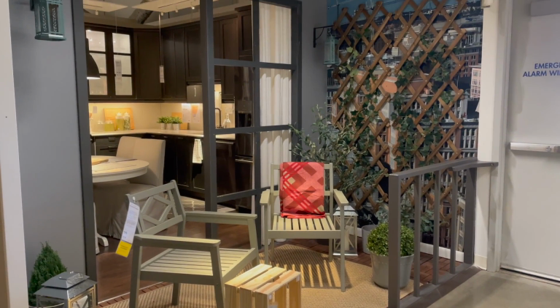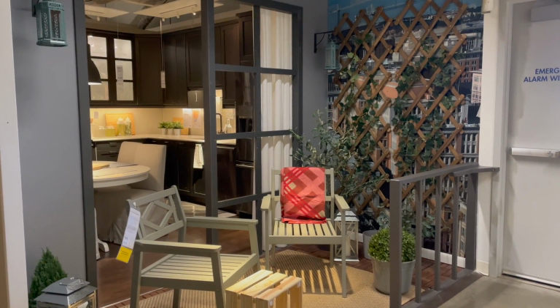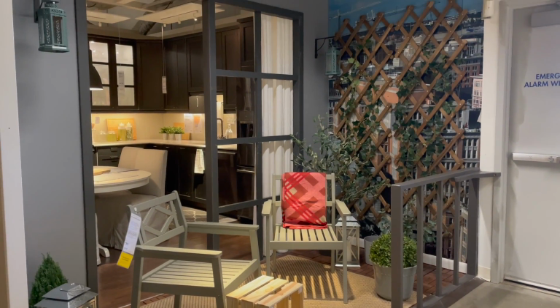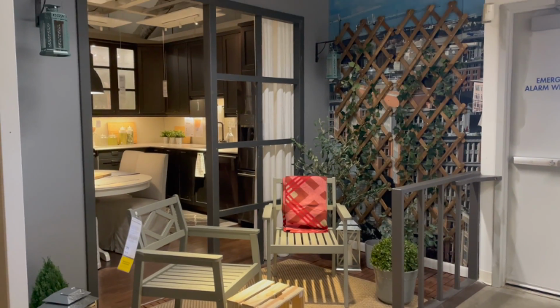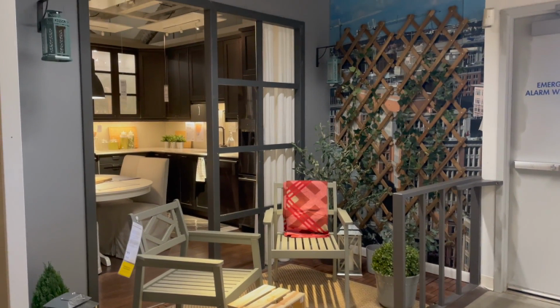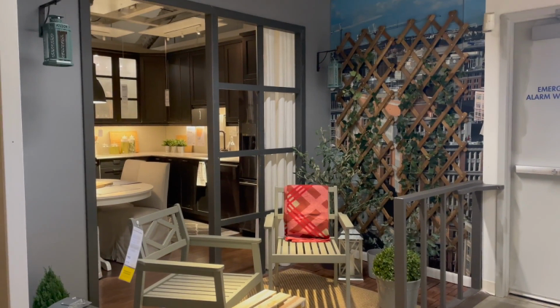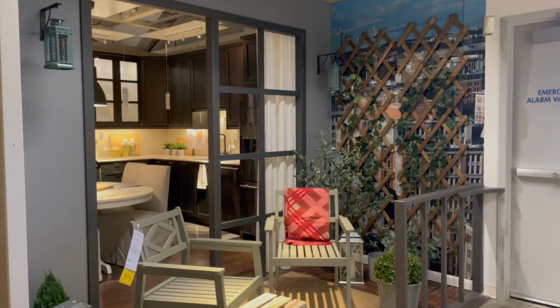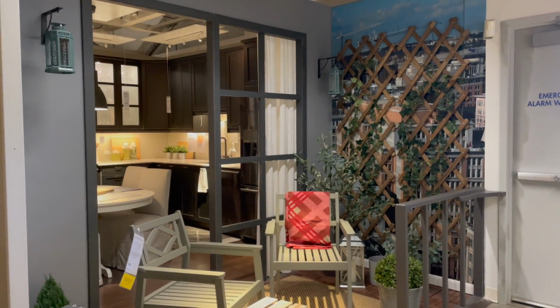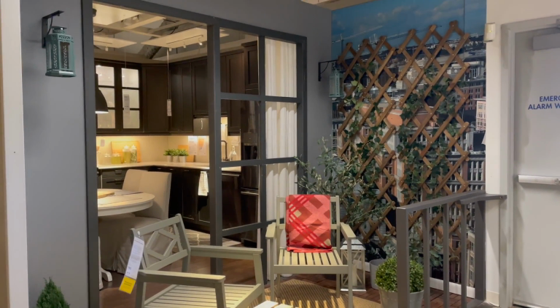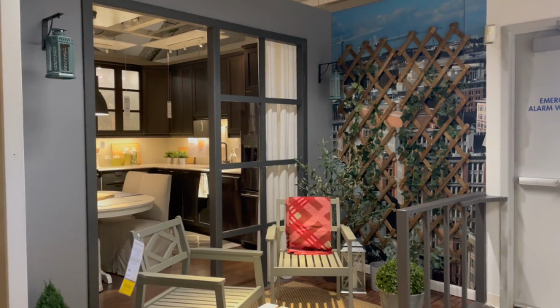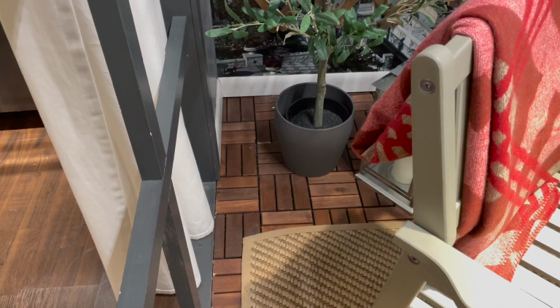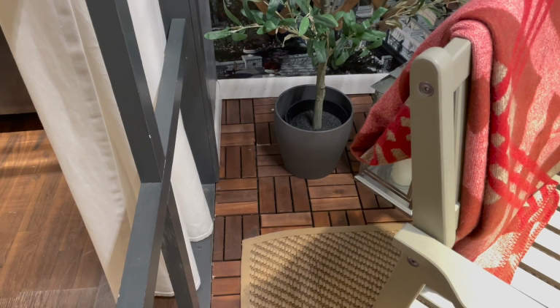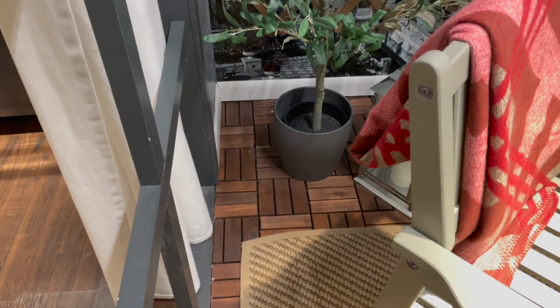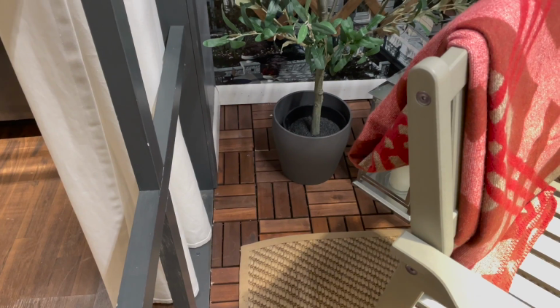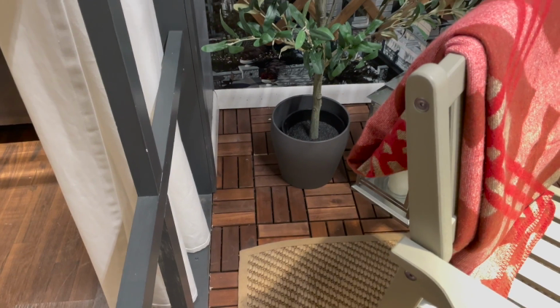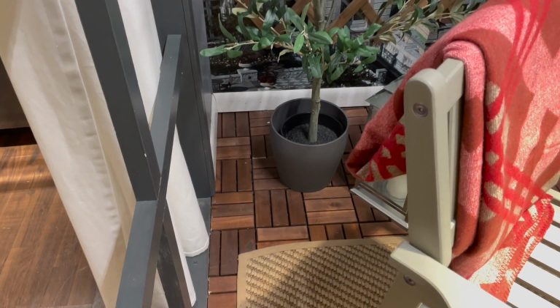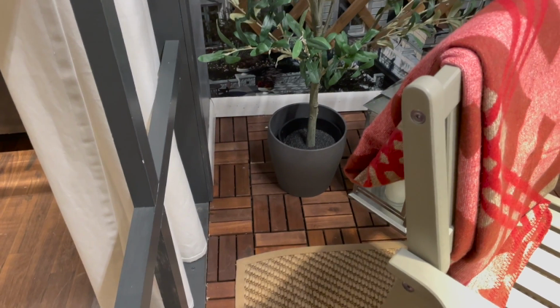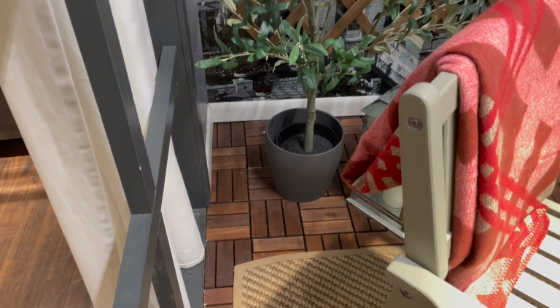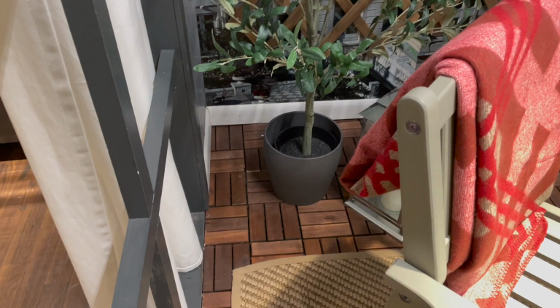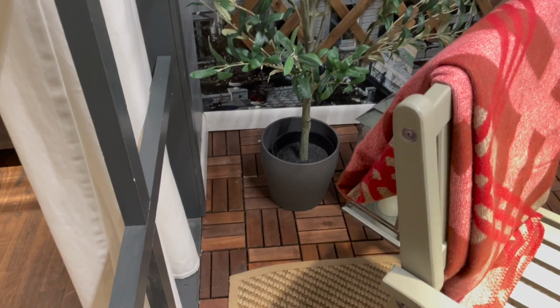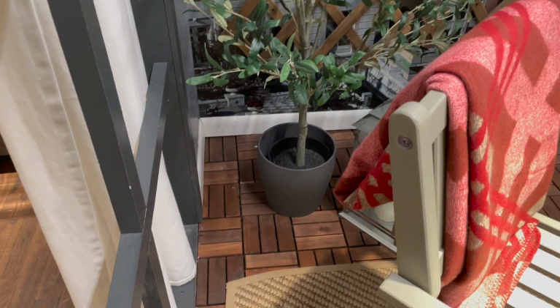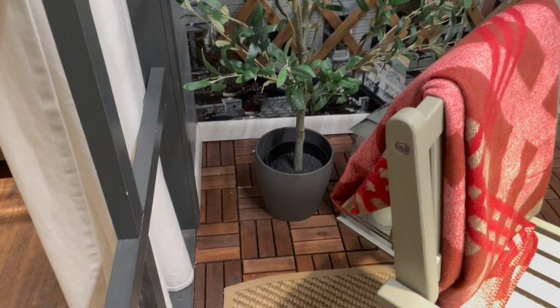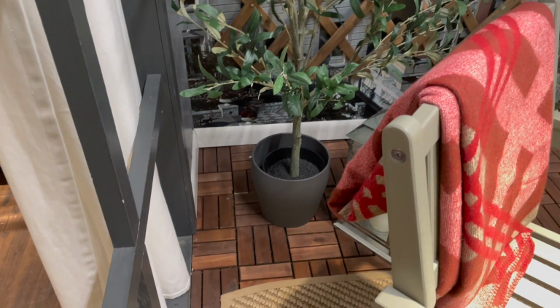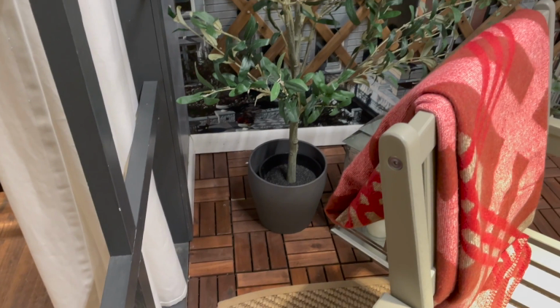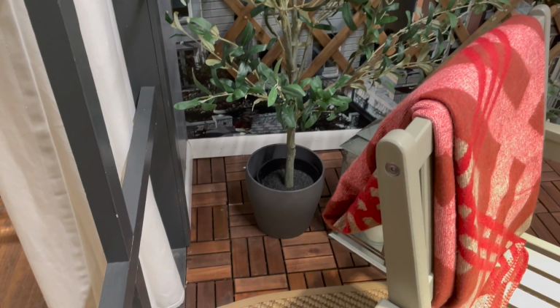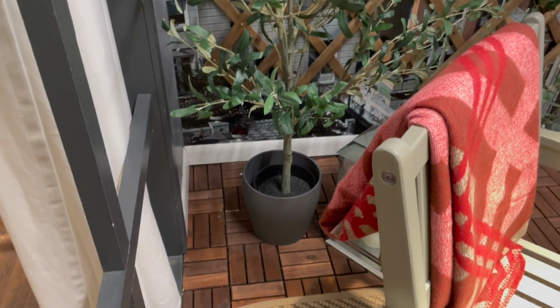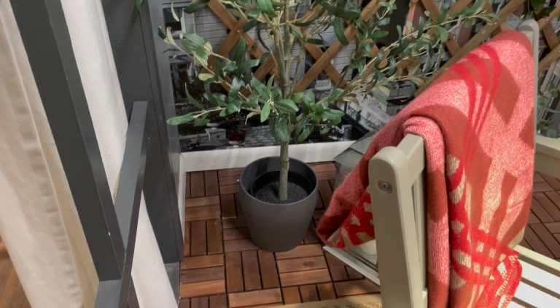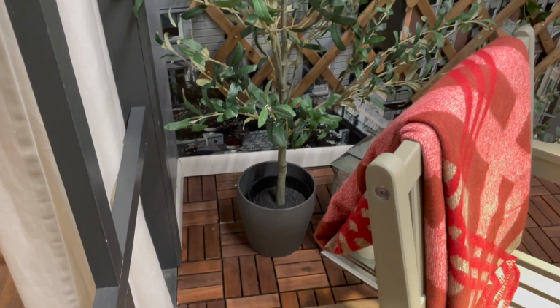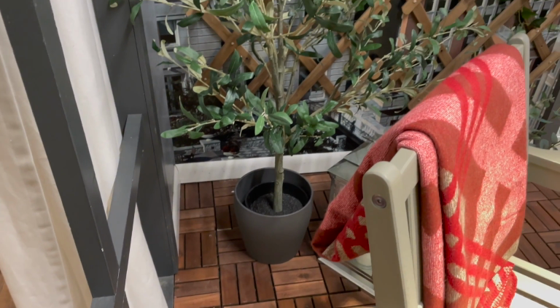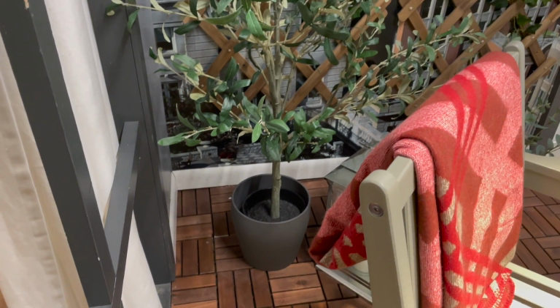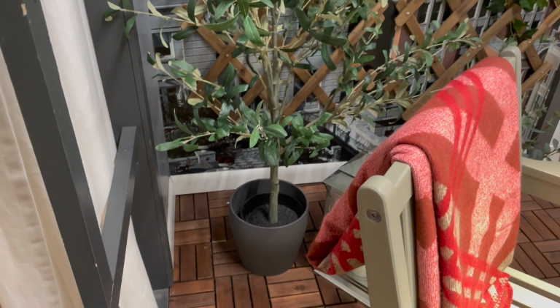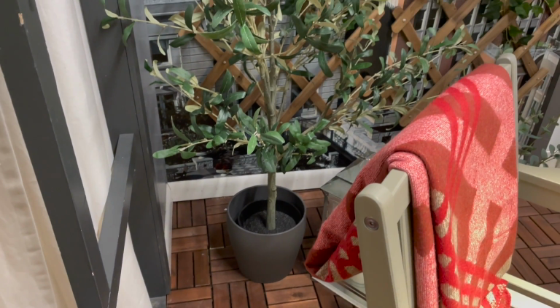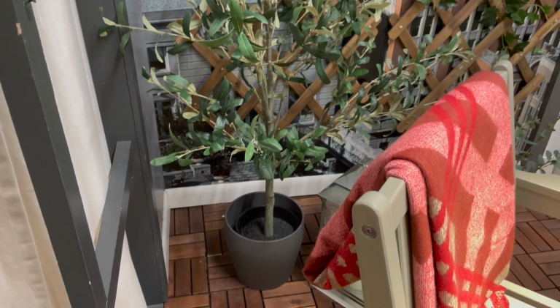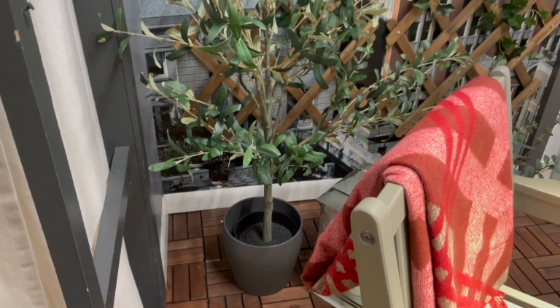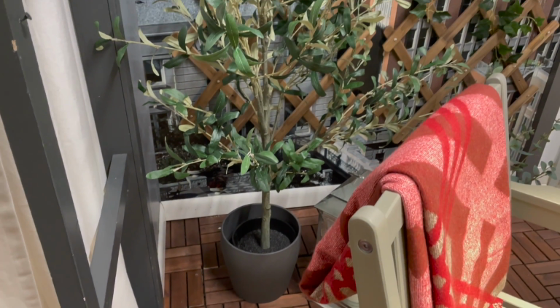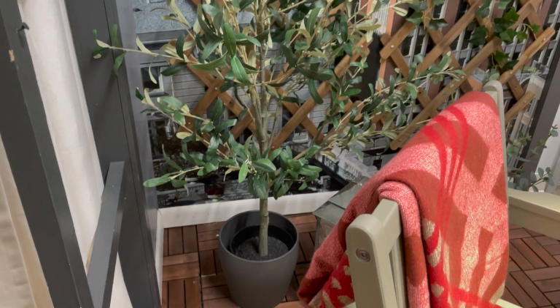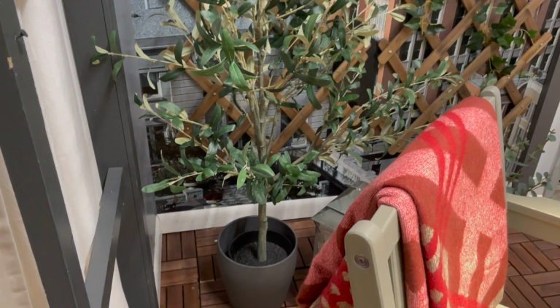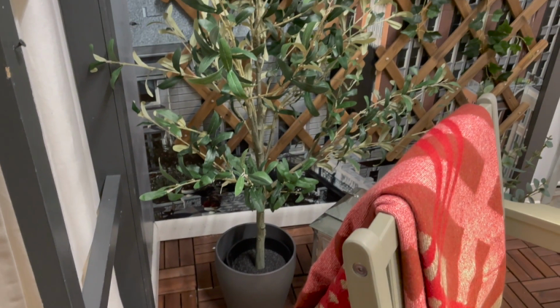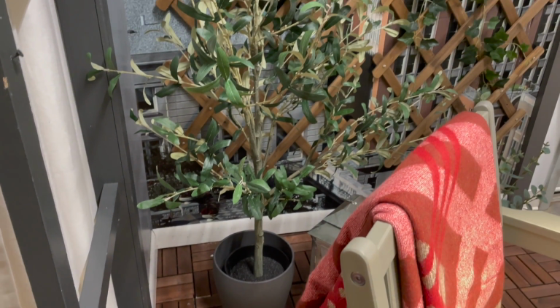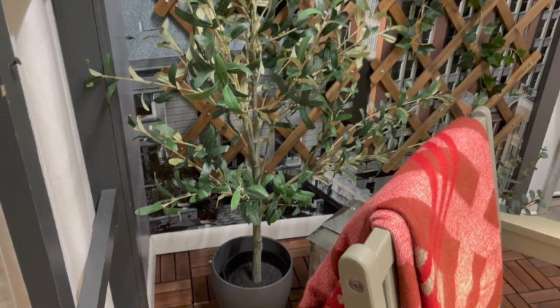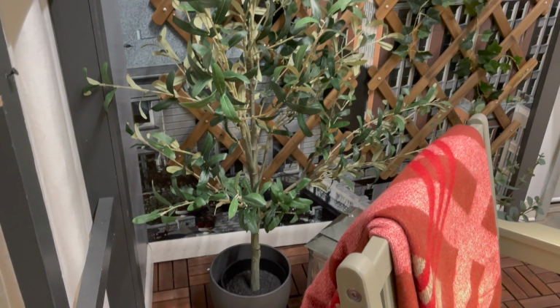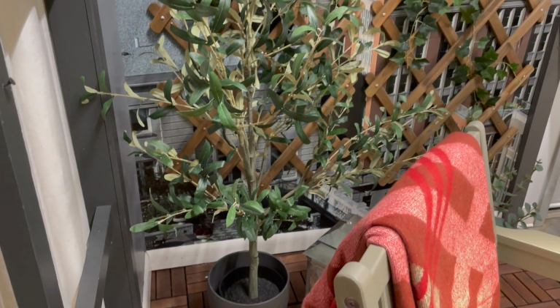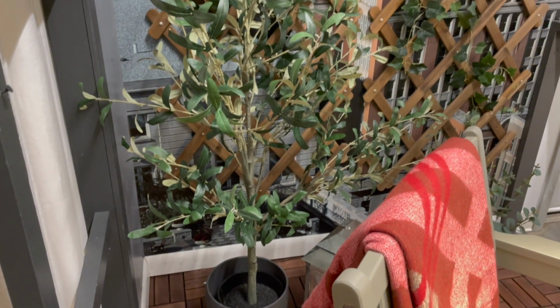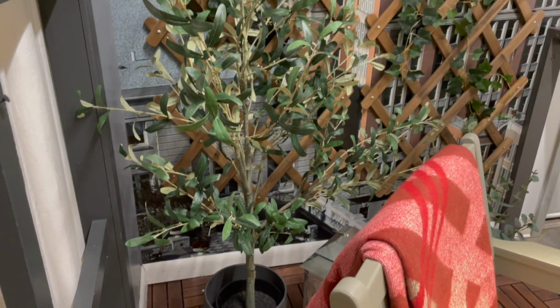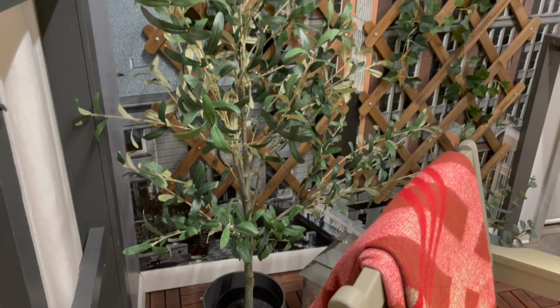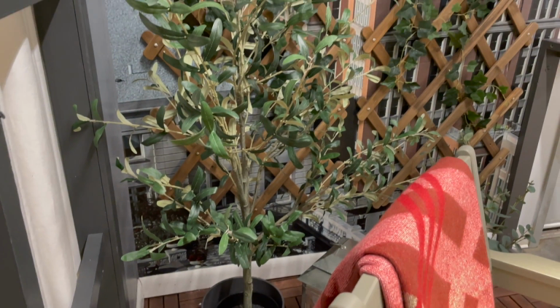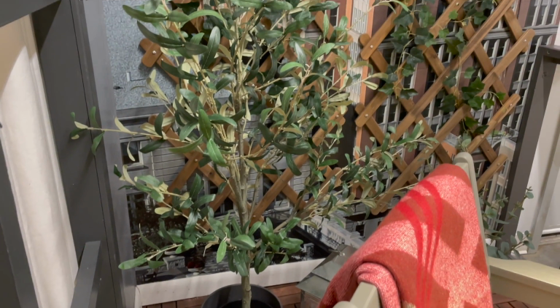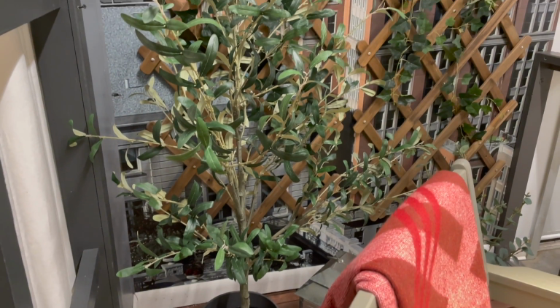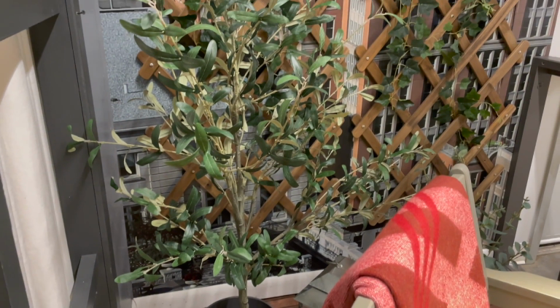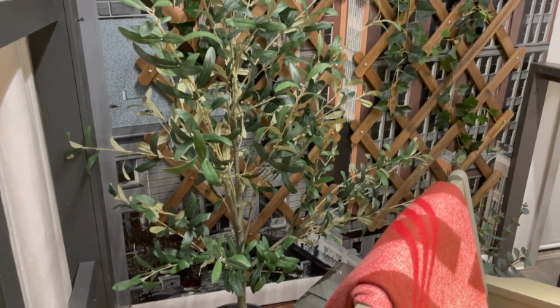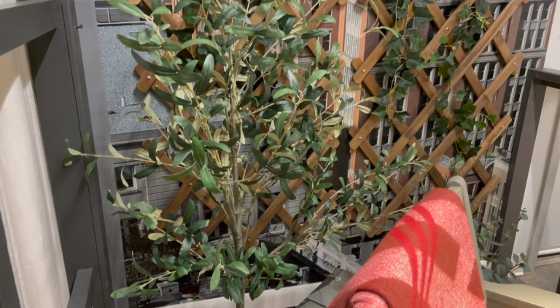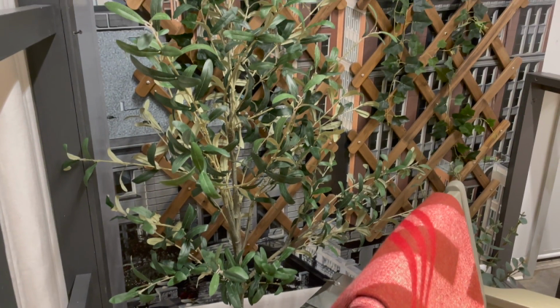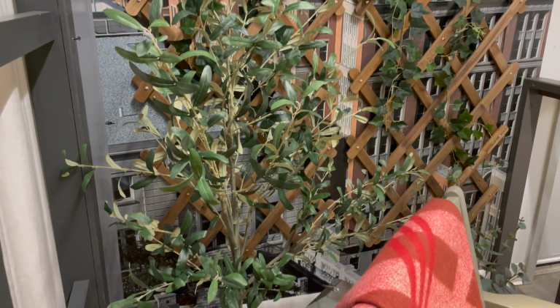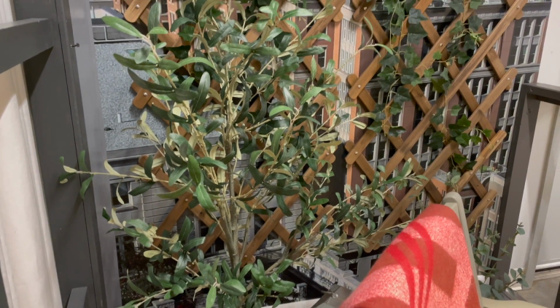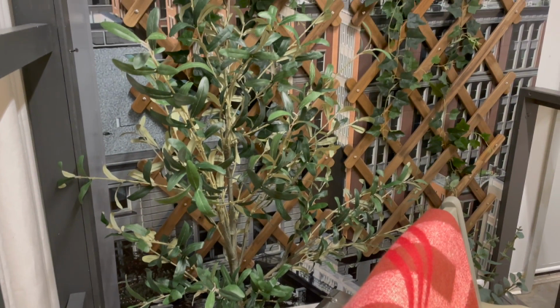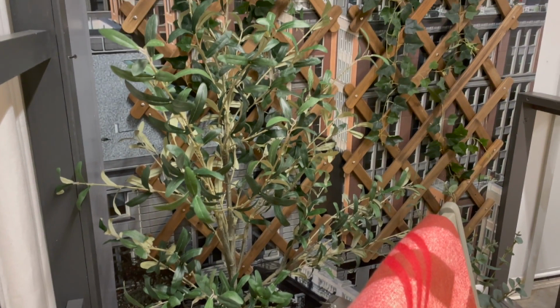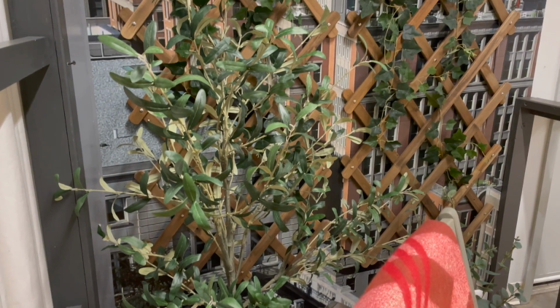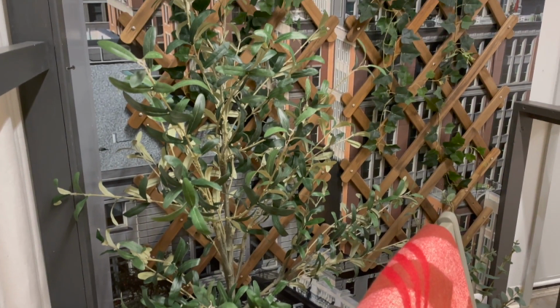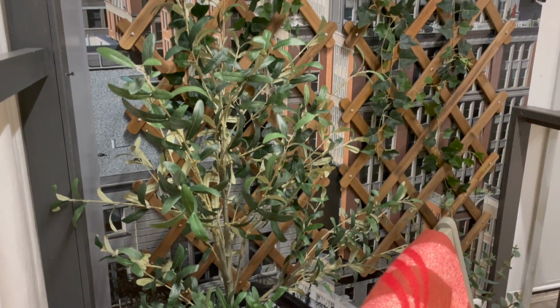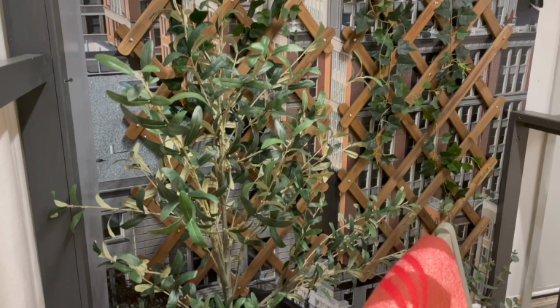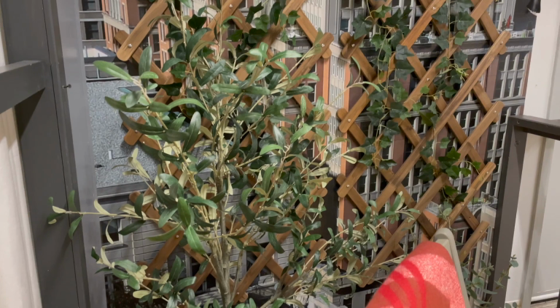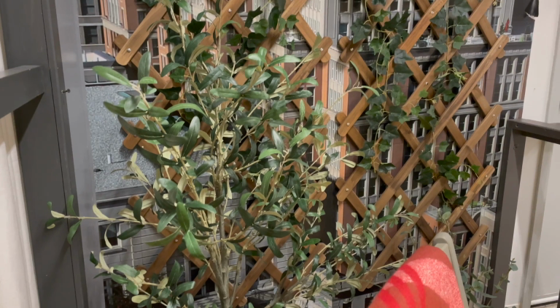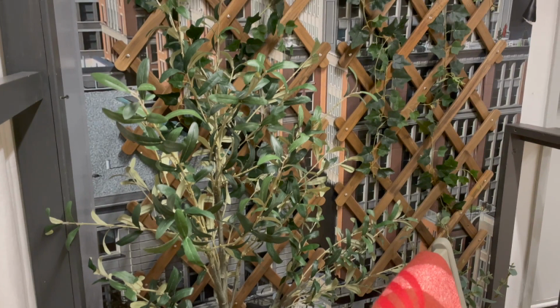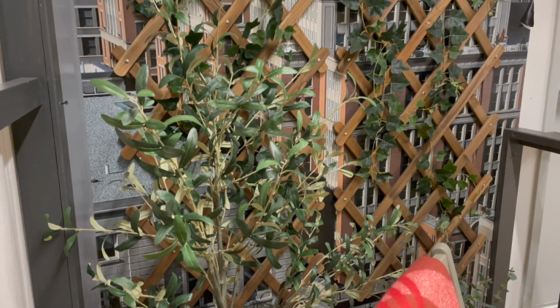Maybe I'm just really excited for the warmer weather, but I swear every little patio setup like this that they had just got me — I thought it was so cute. And I think that this little faux olive tree that they had back there looked really nice.